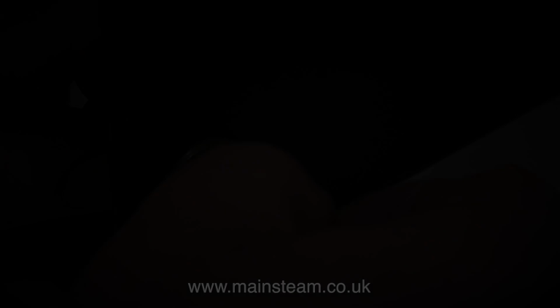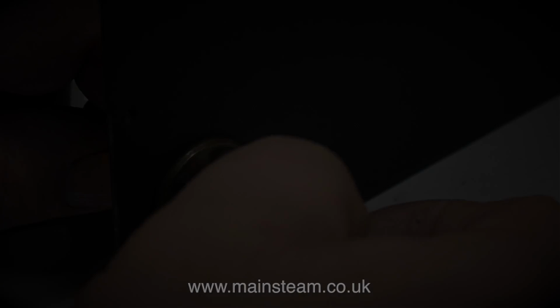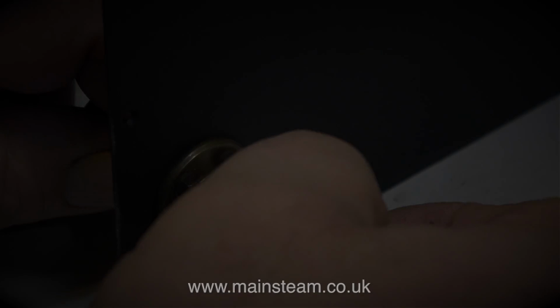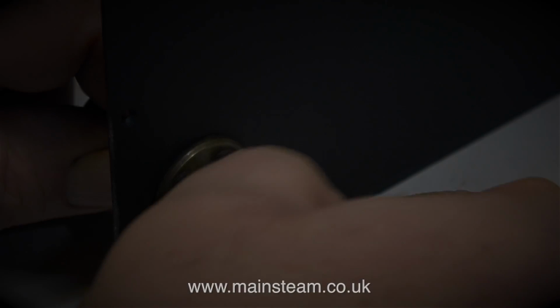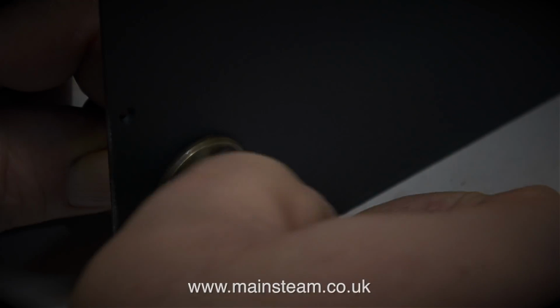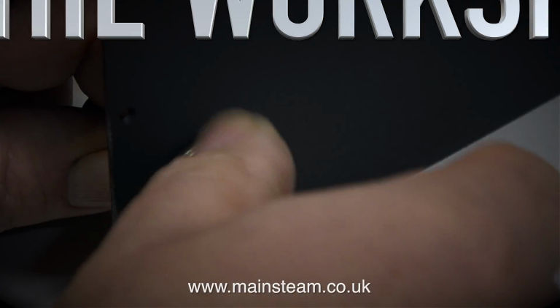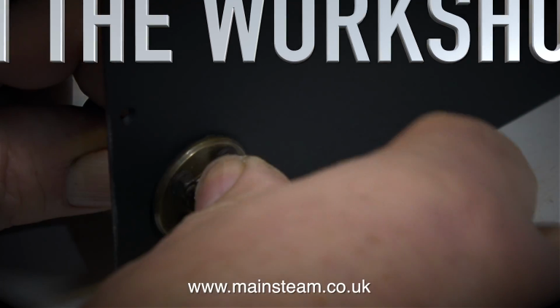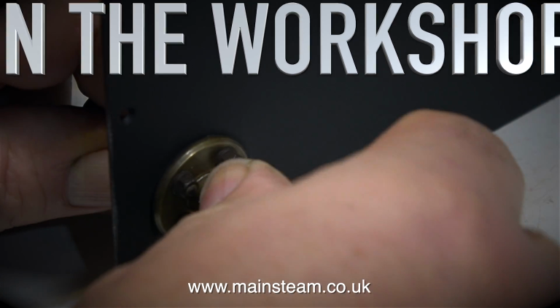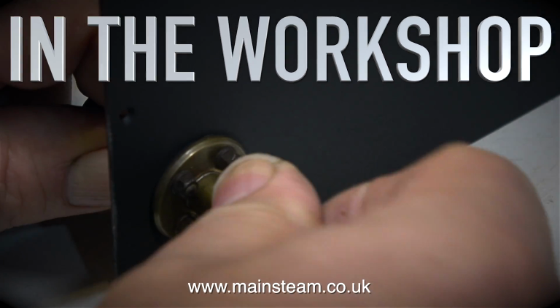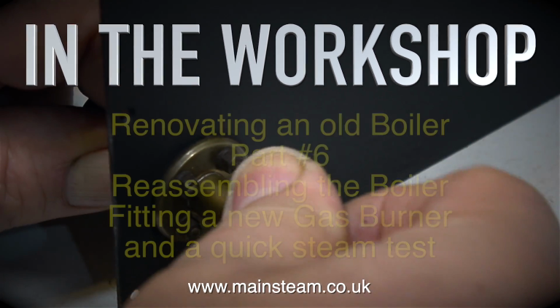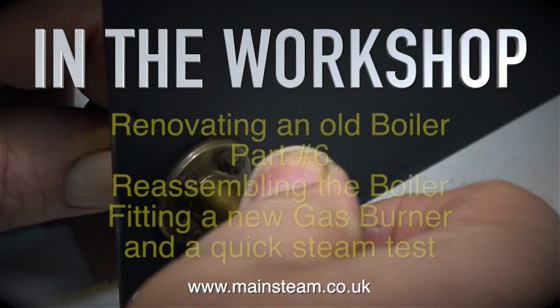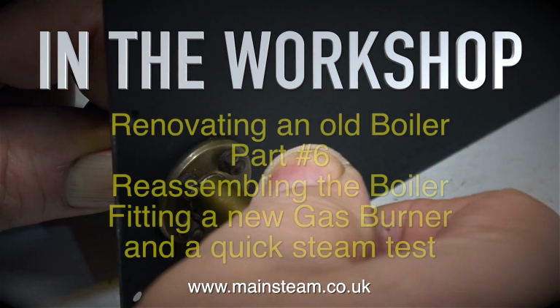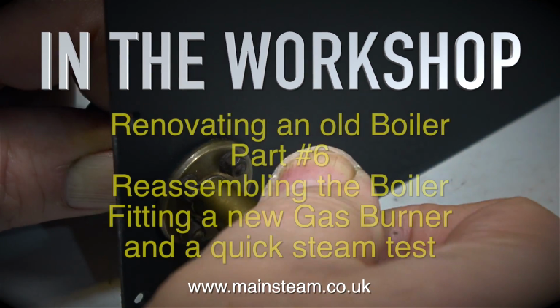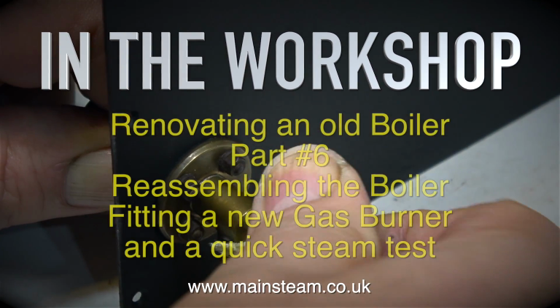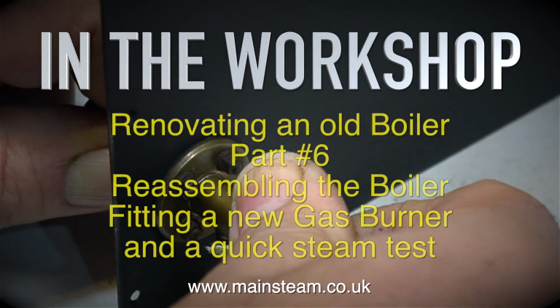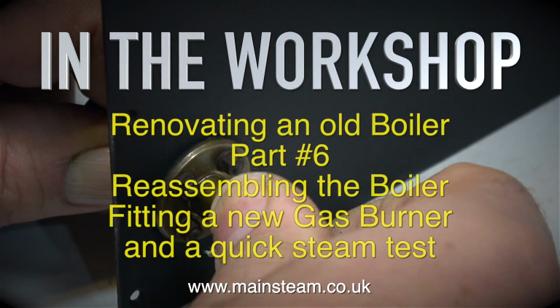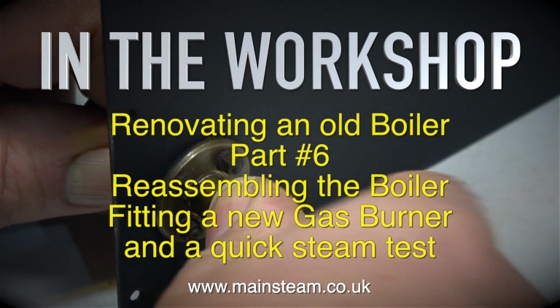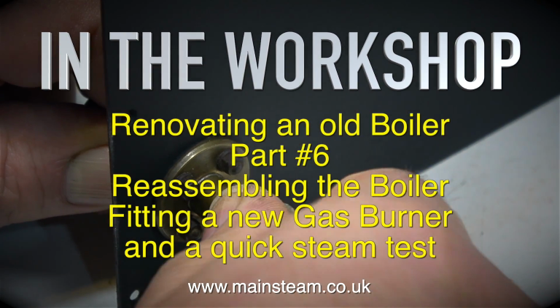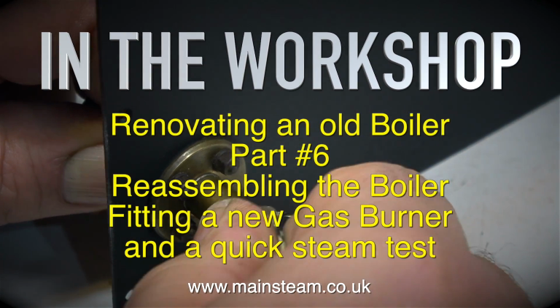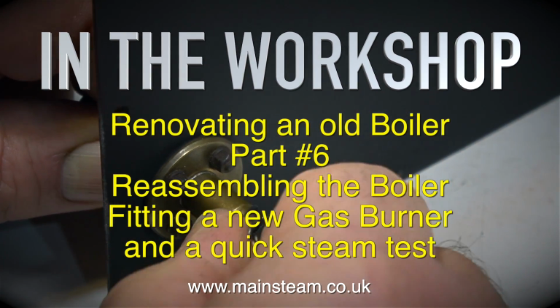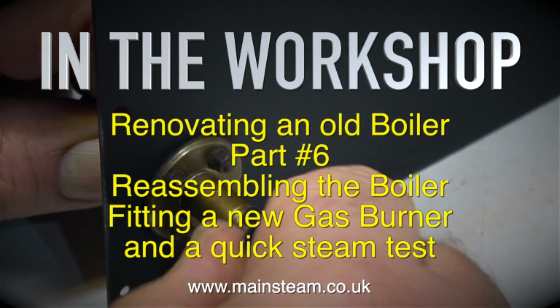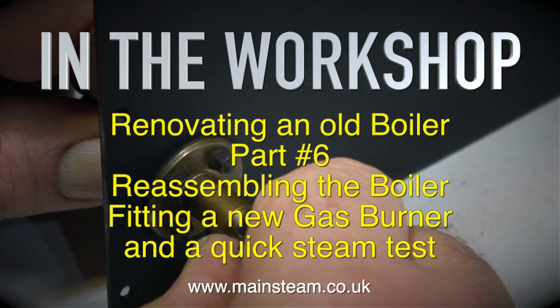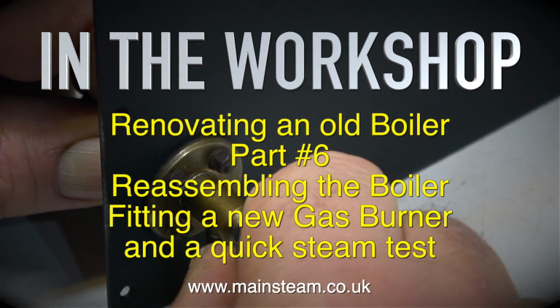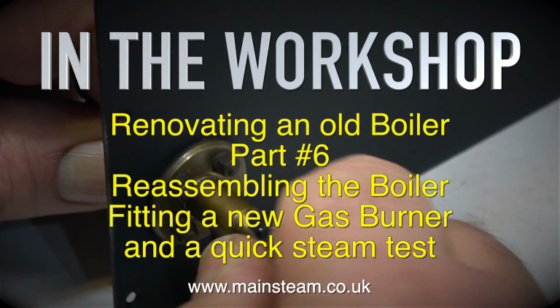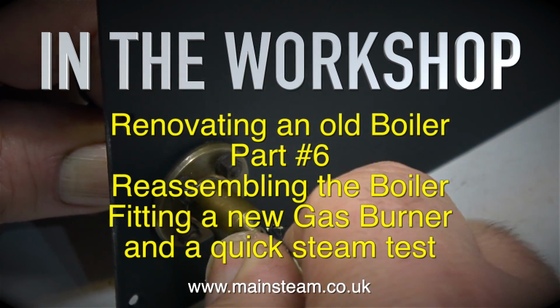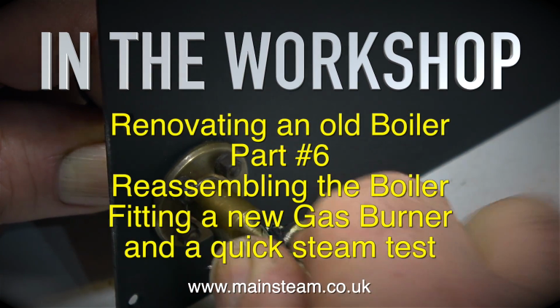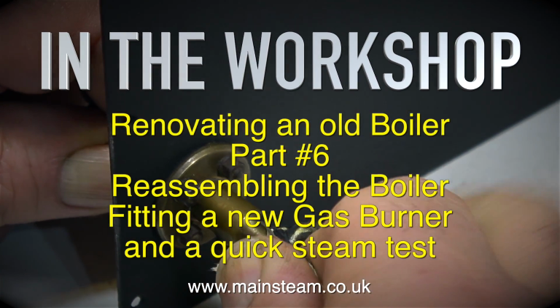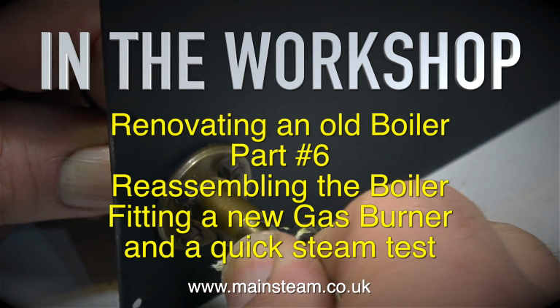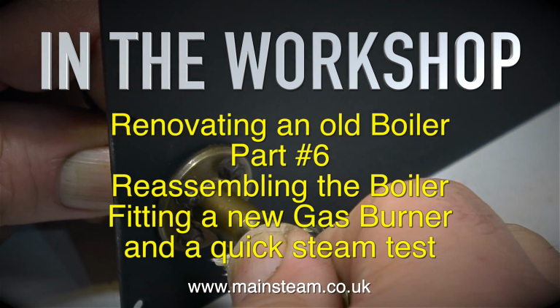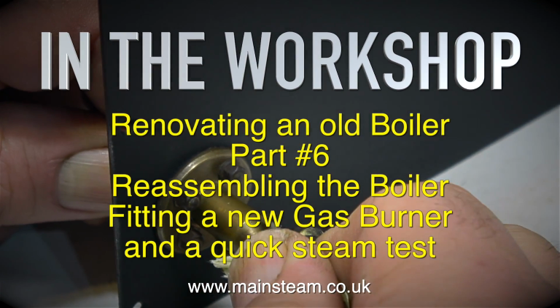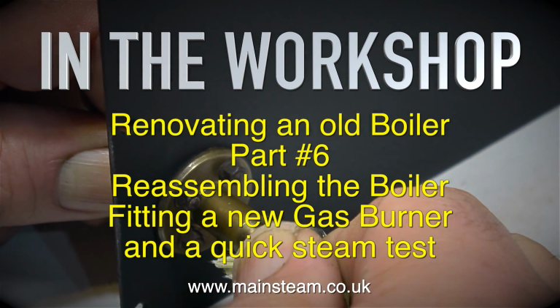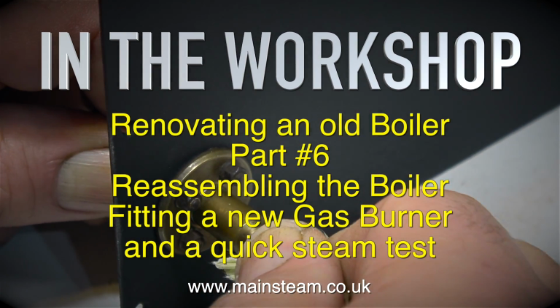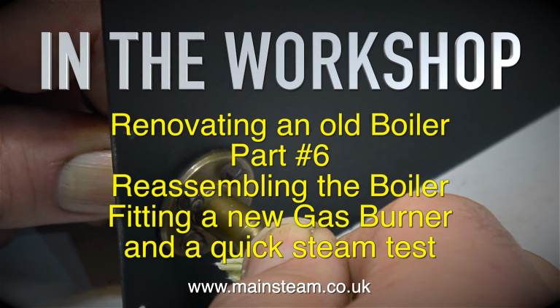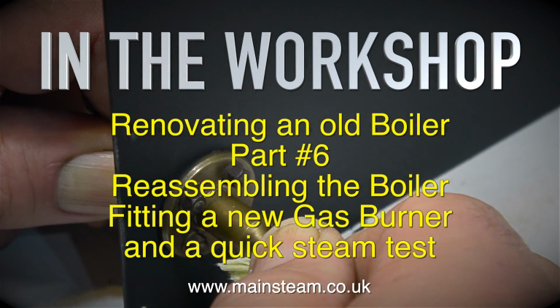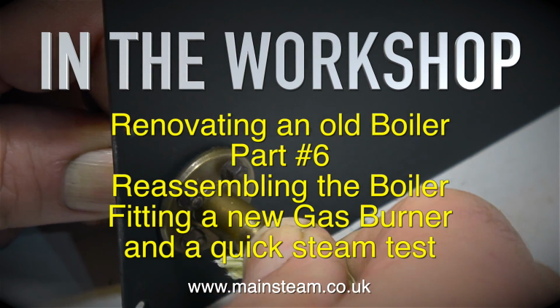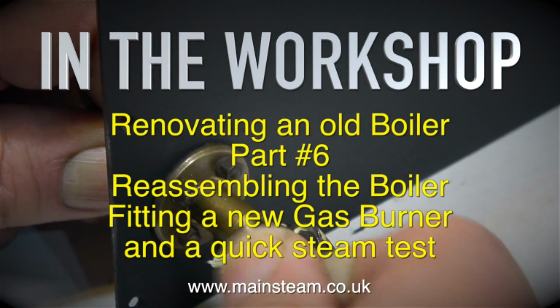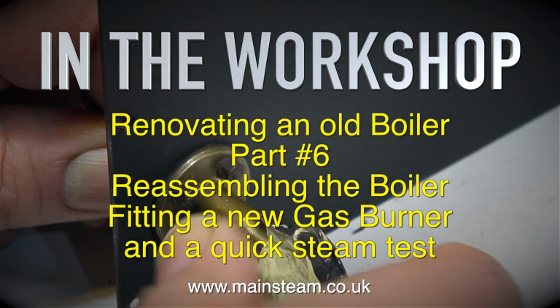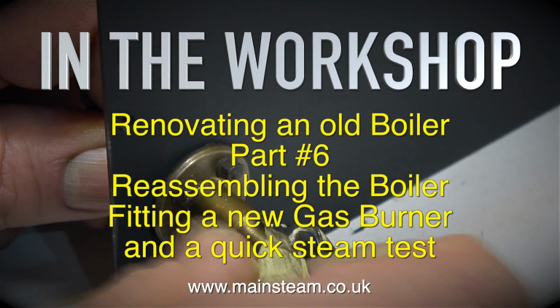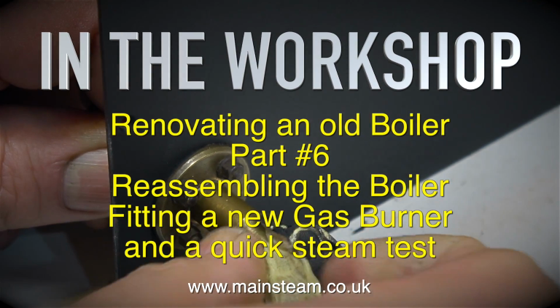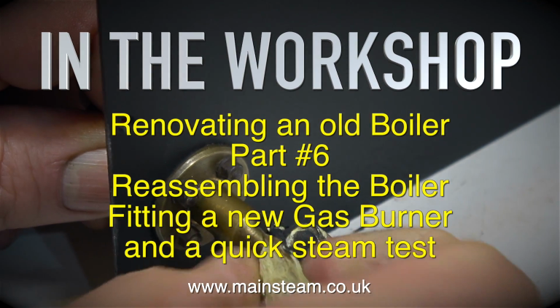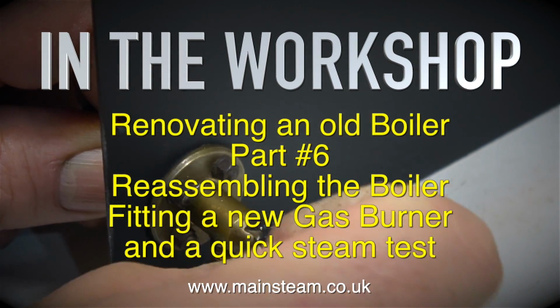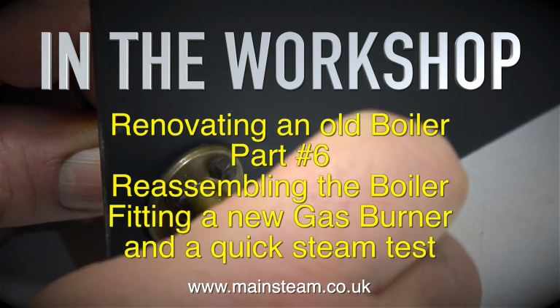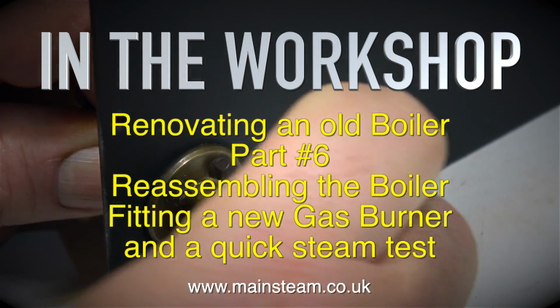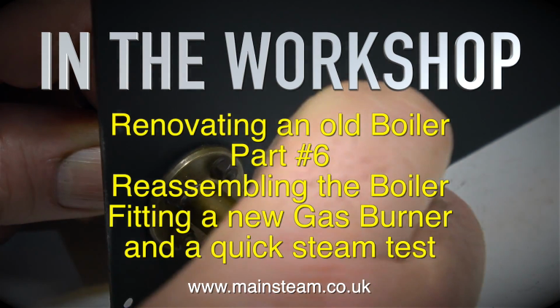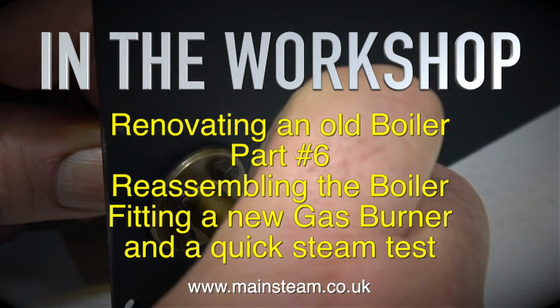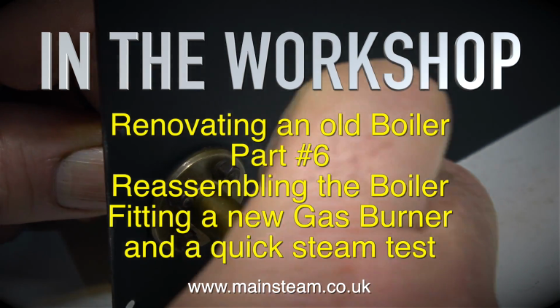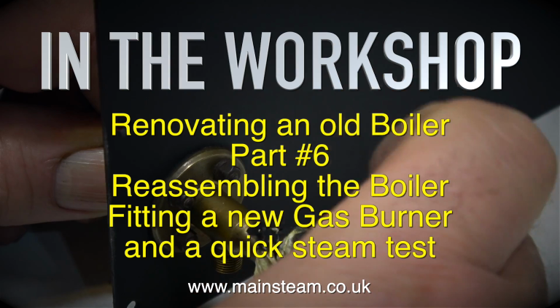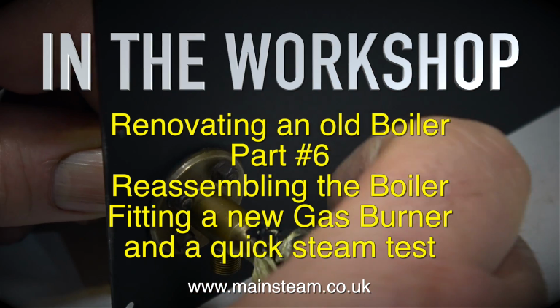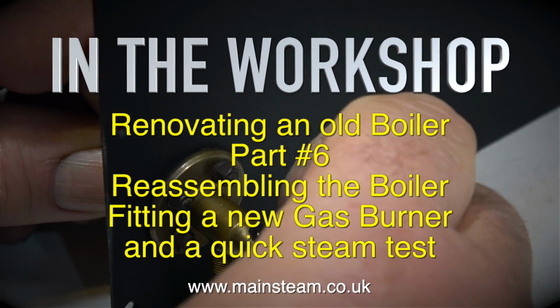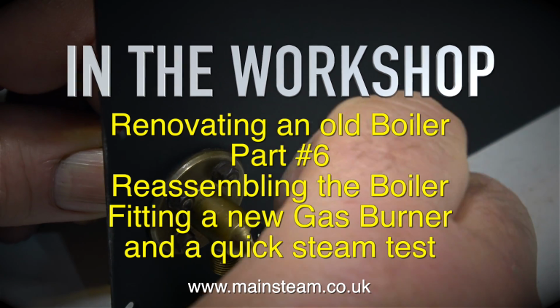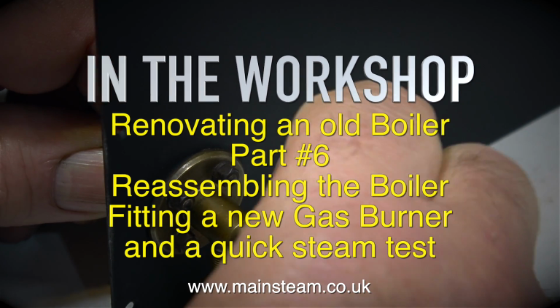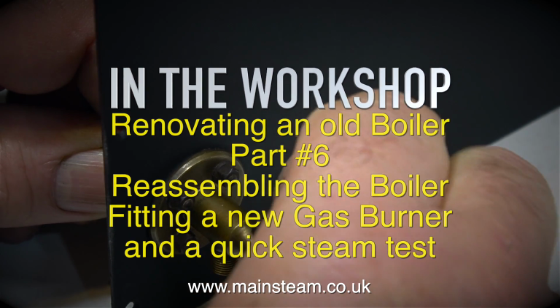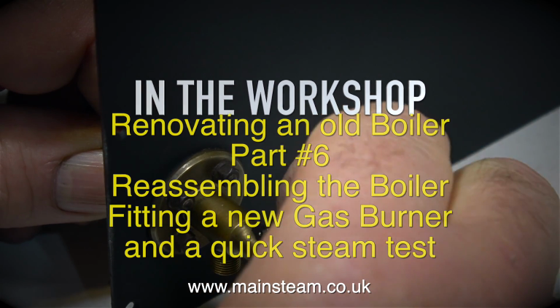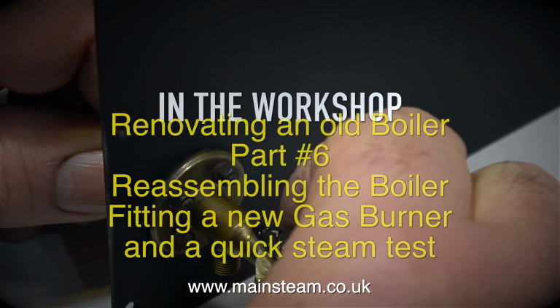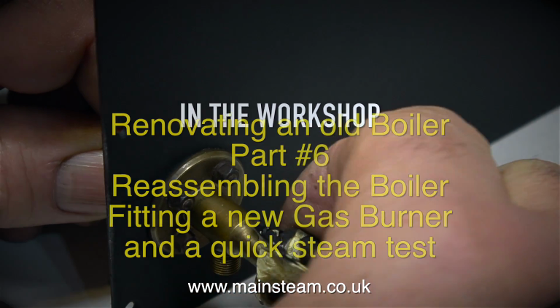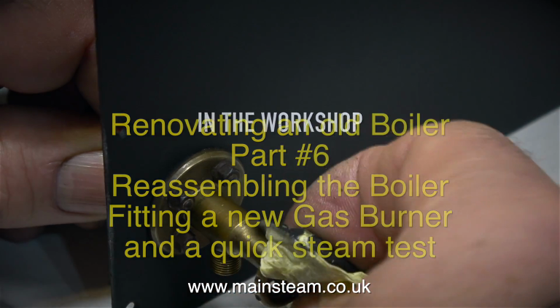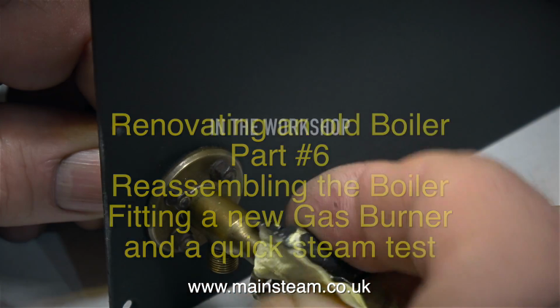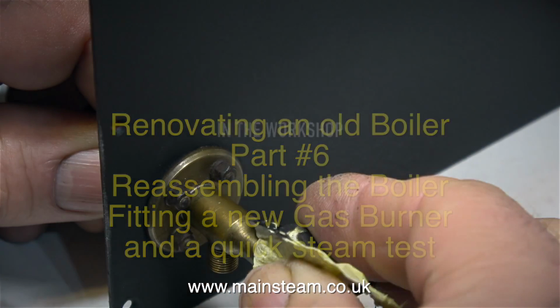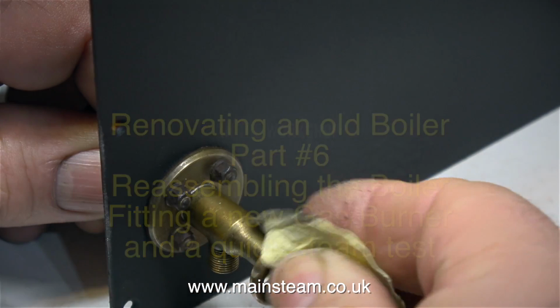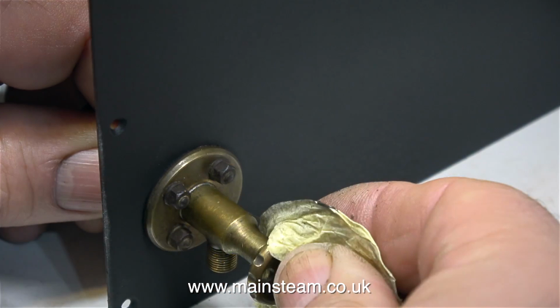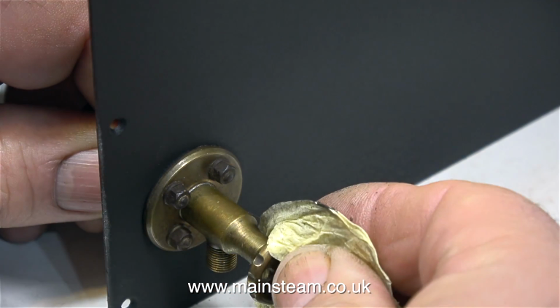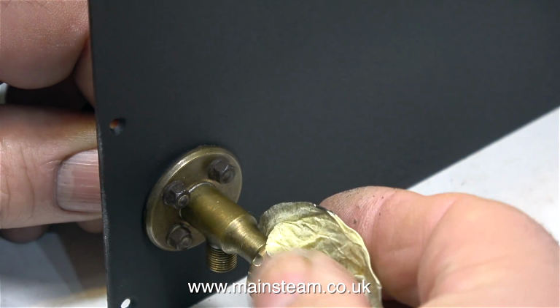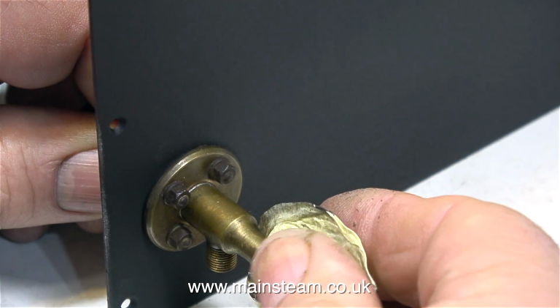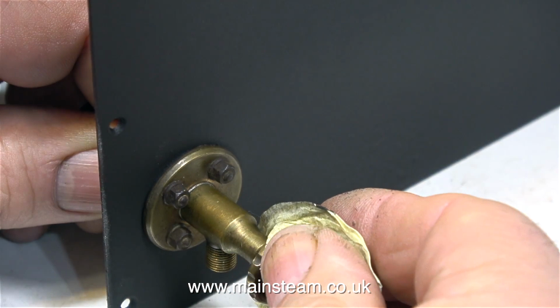In the workshop, renovating an old boiler part 6: reassembling the boiler, fitting a new gas burner, and a quick steam test.